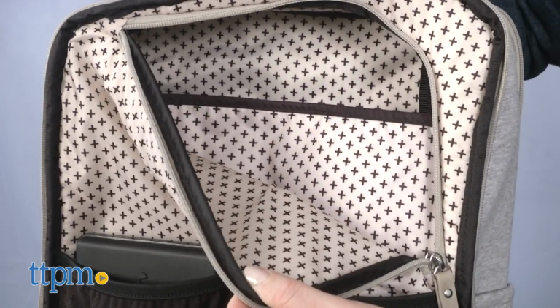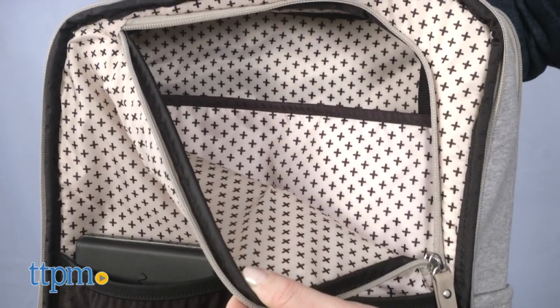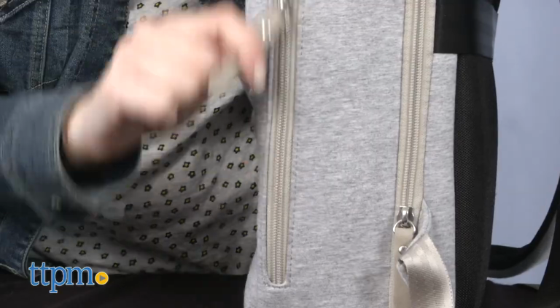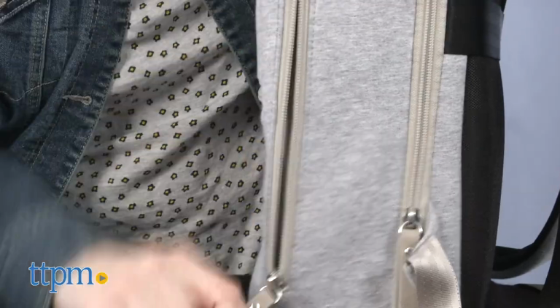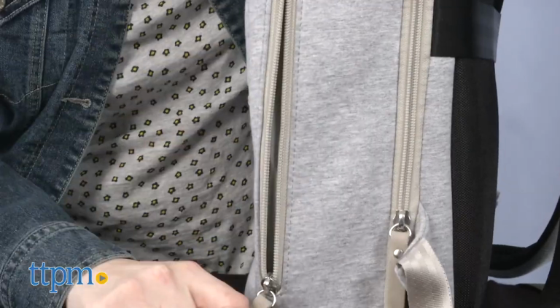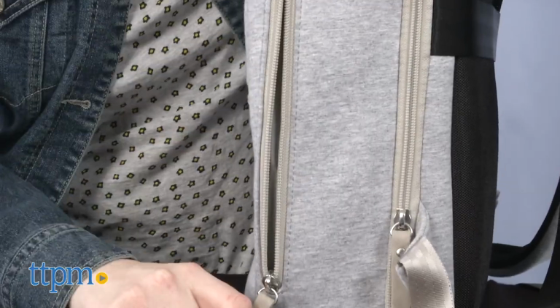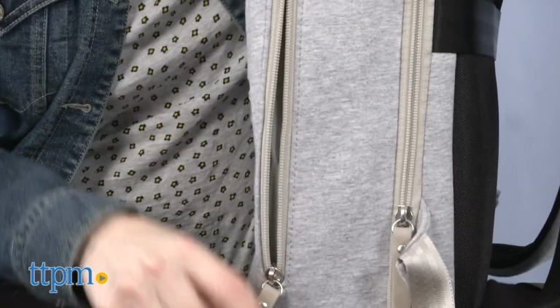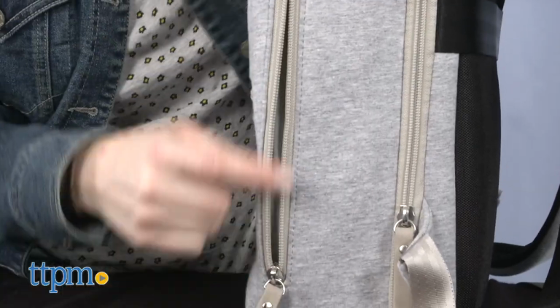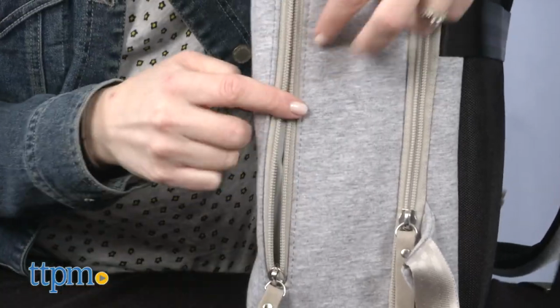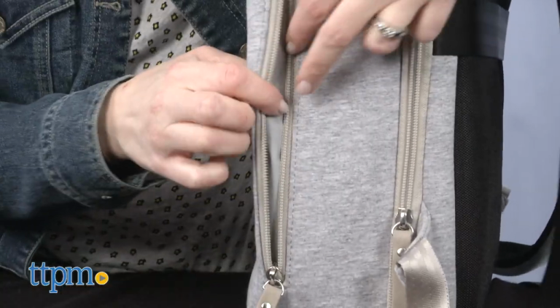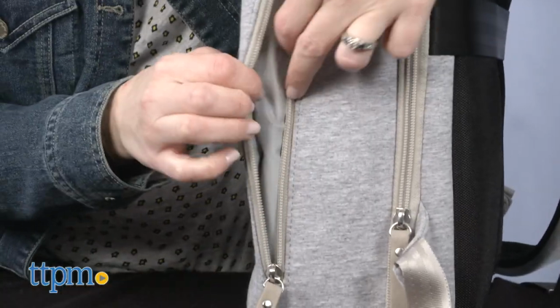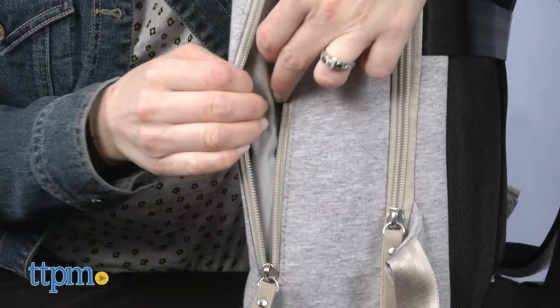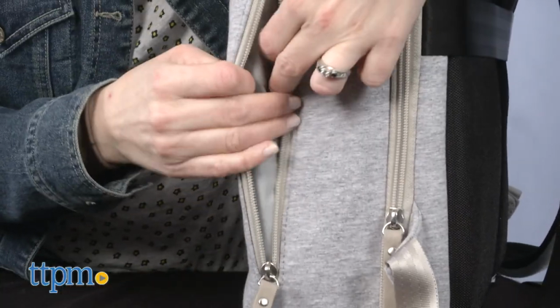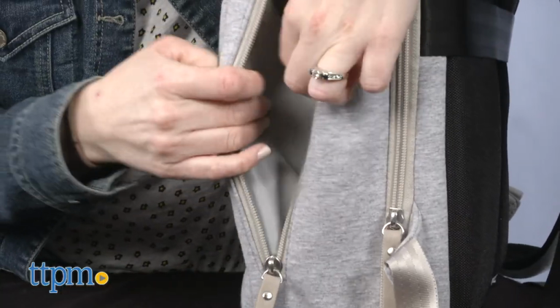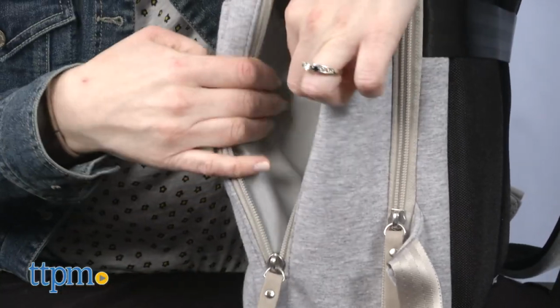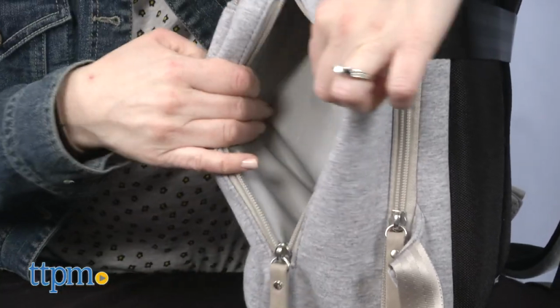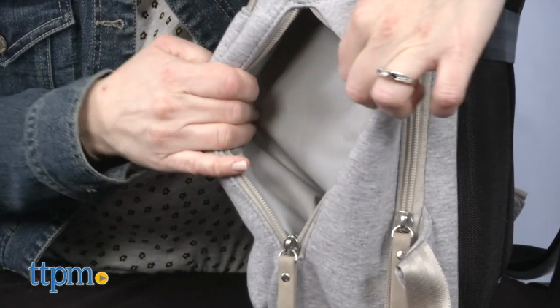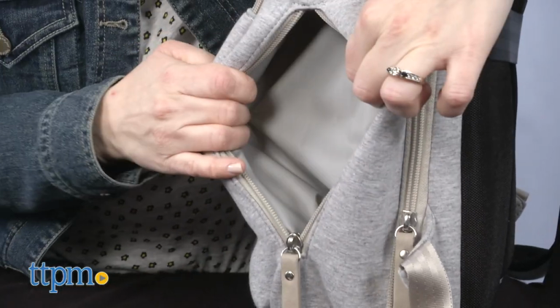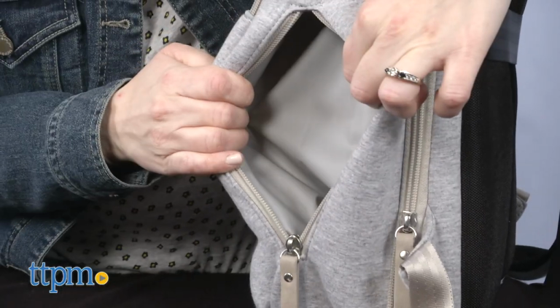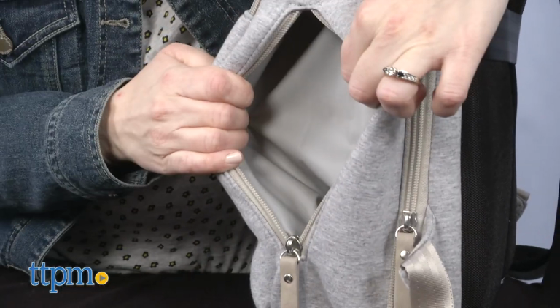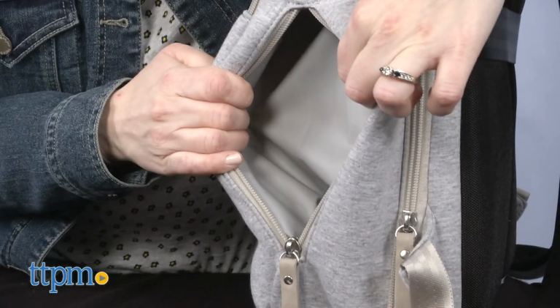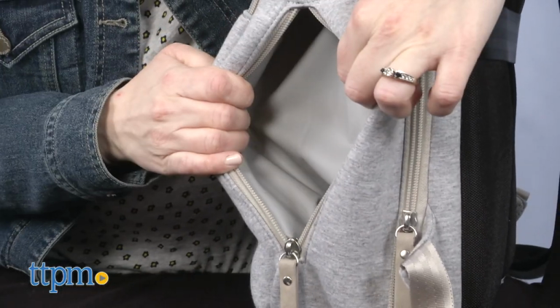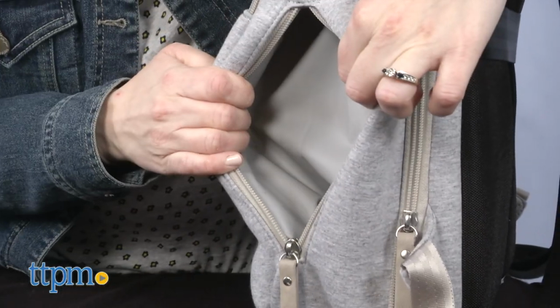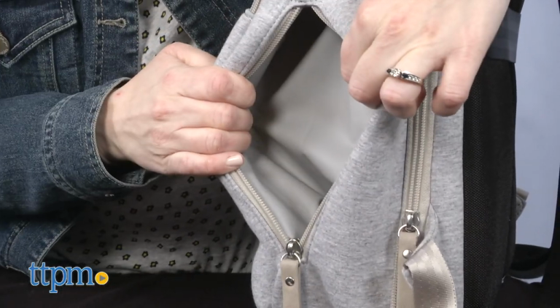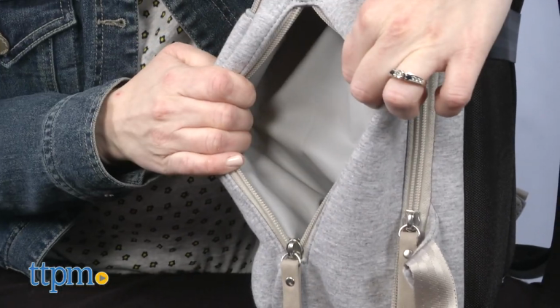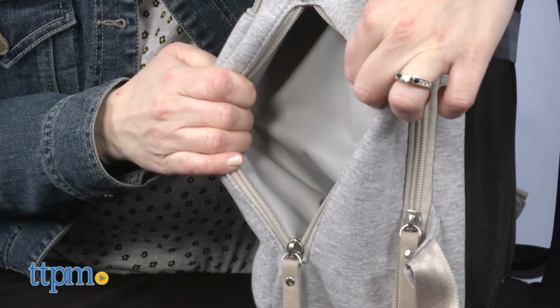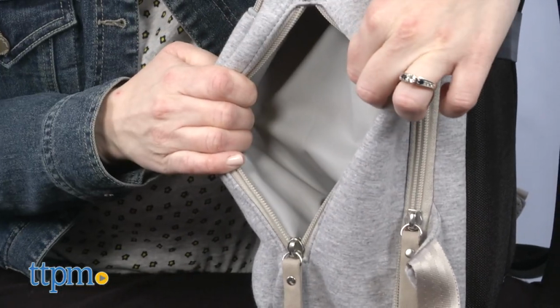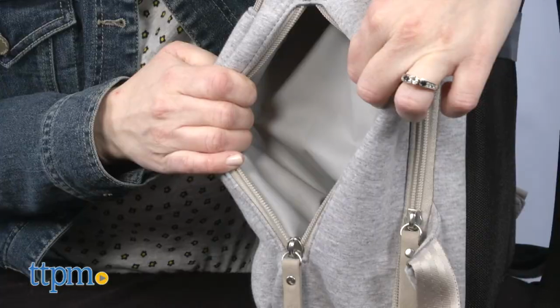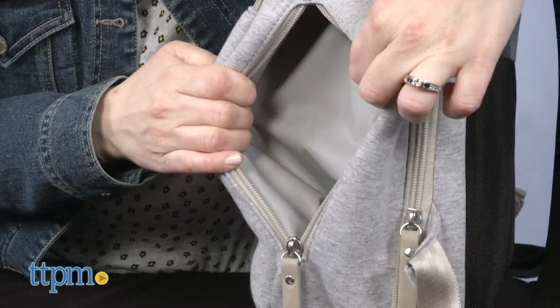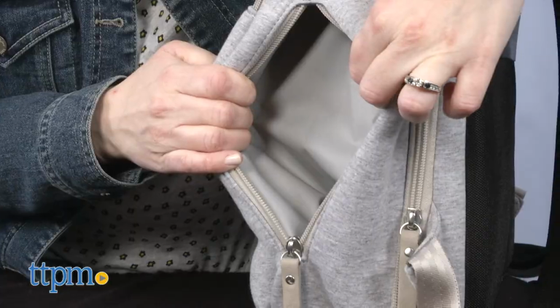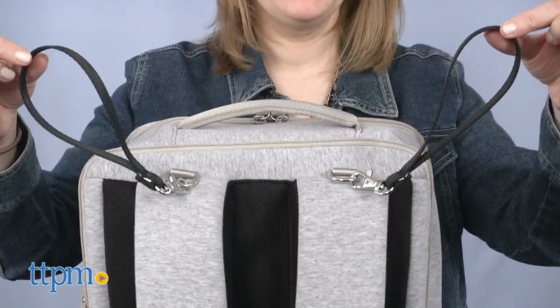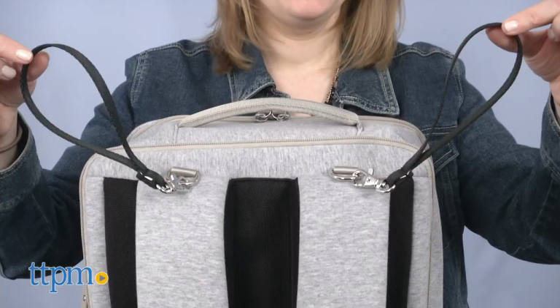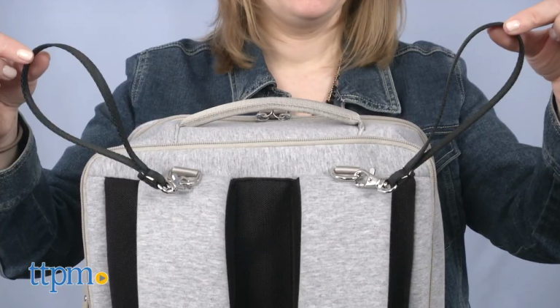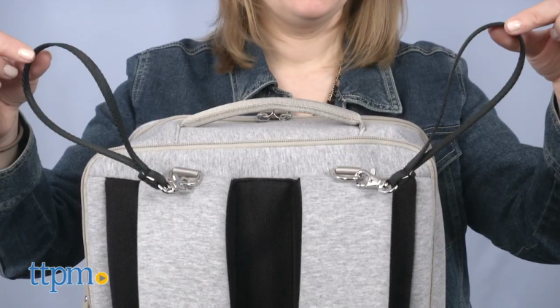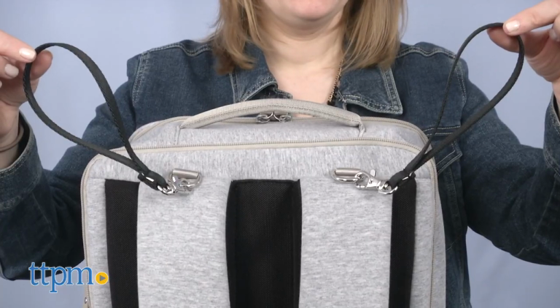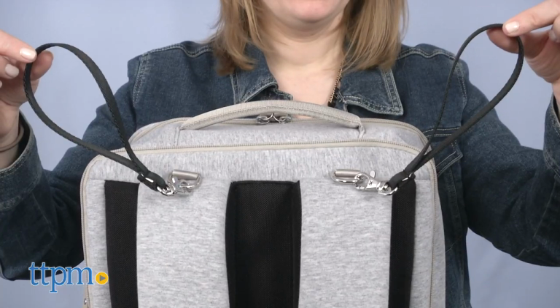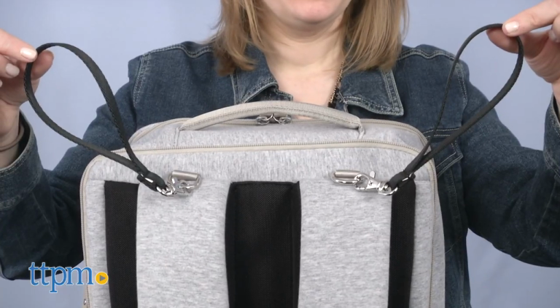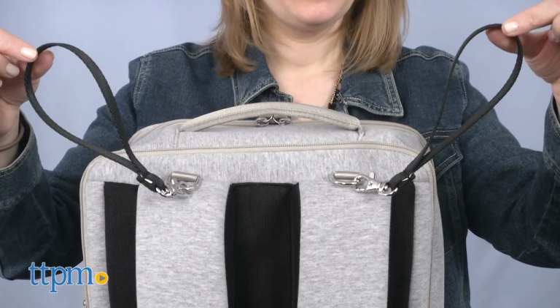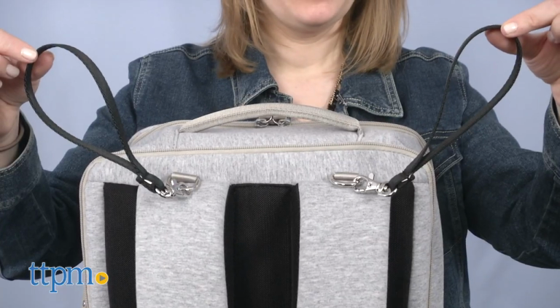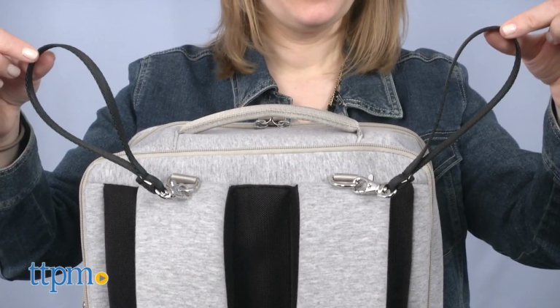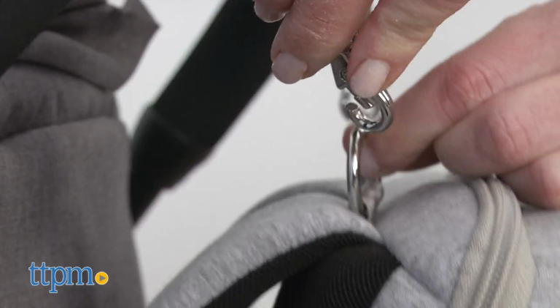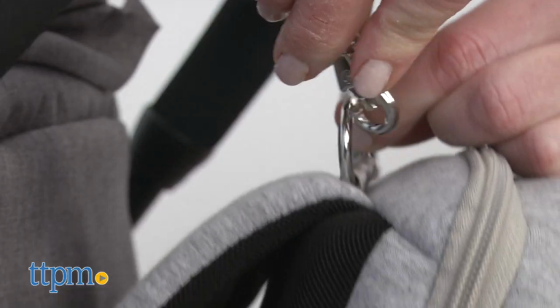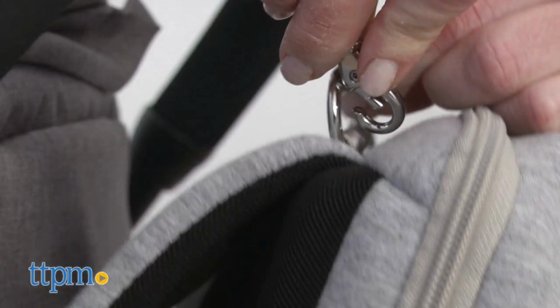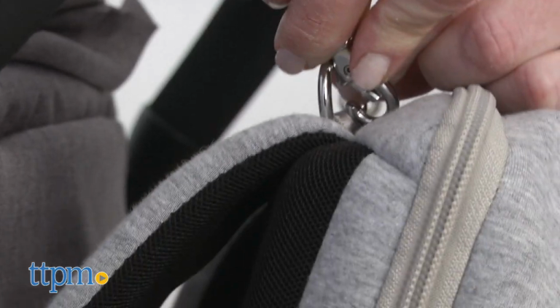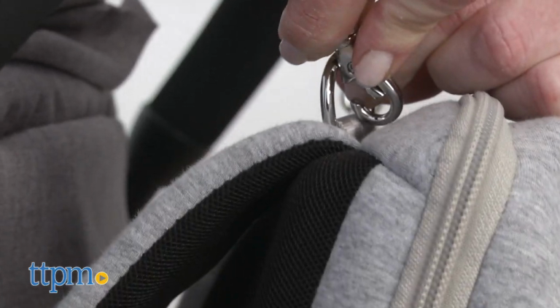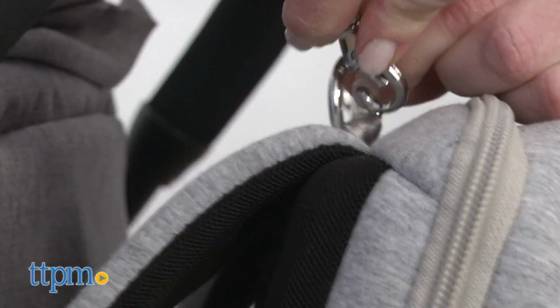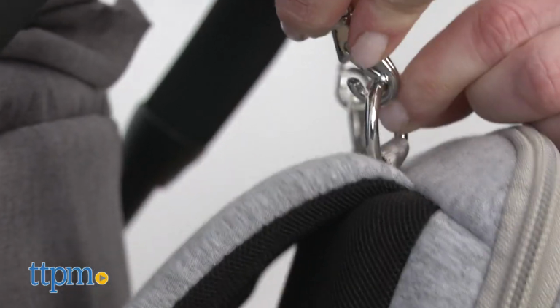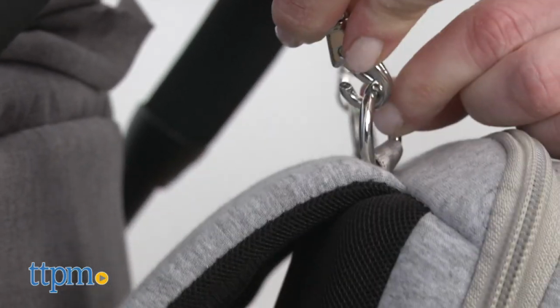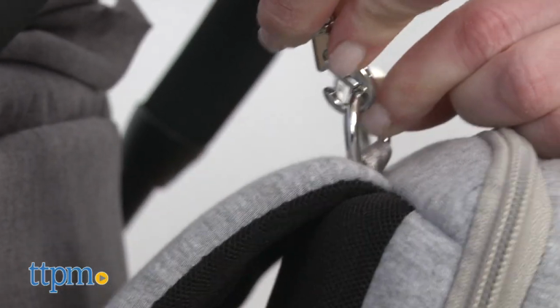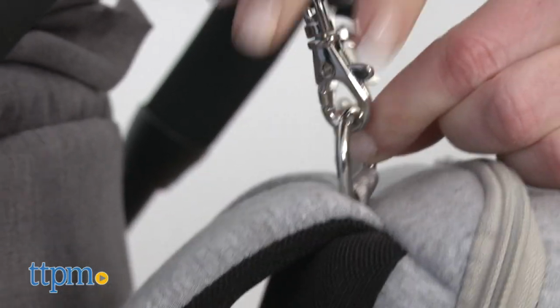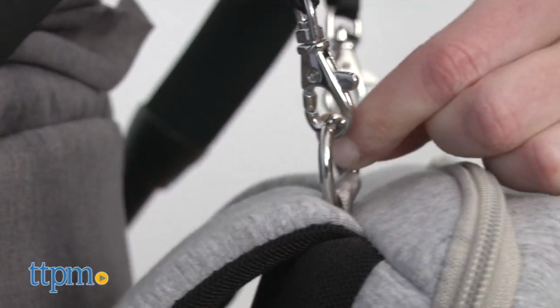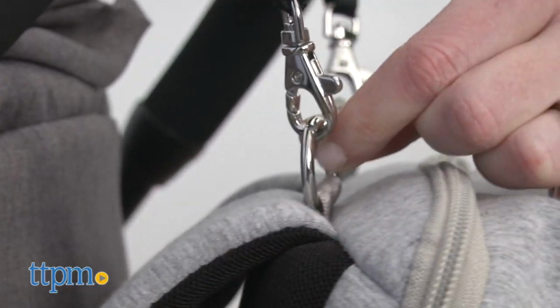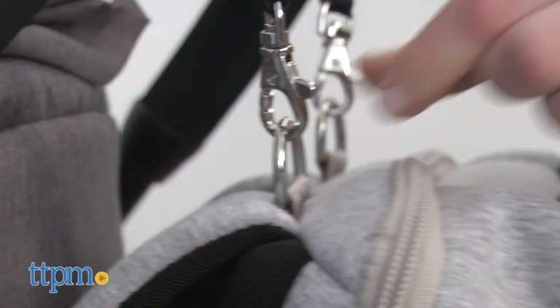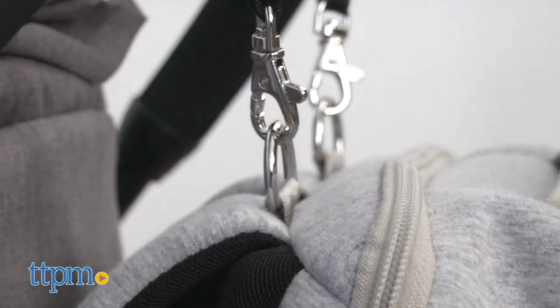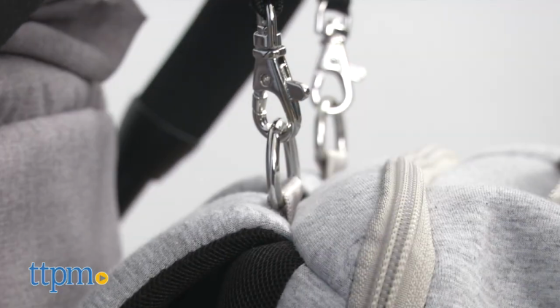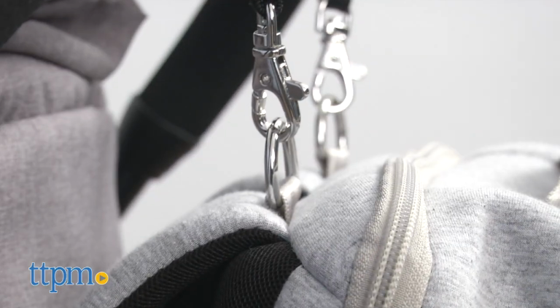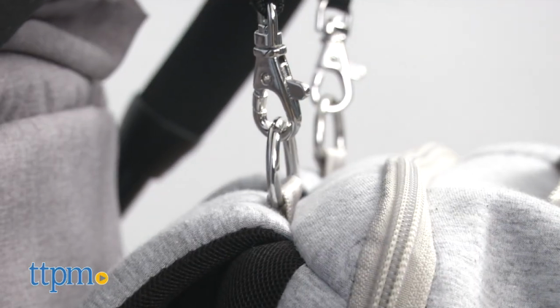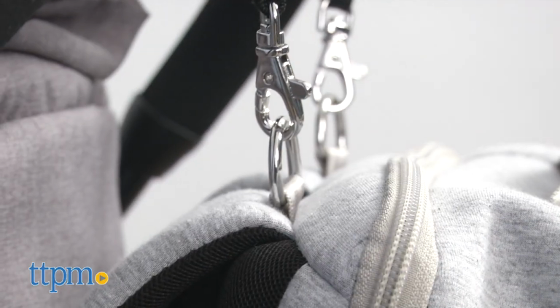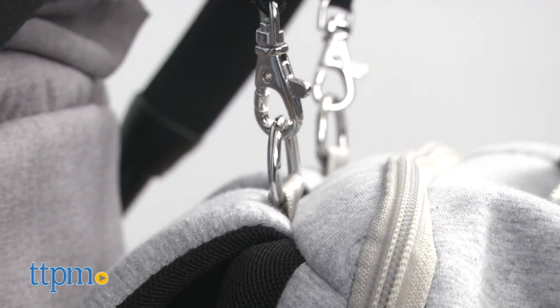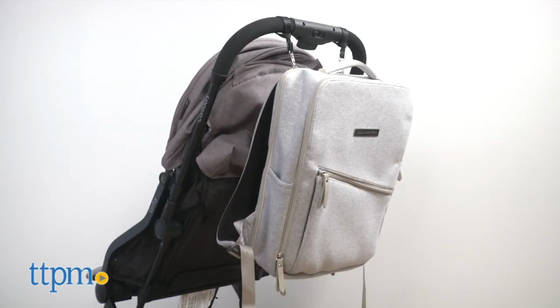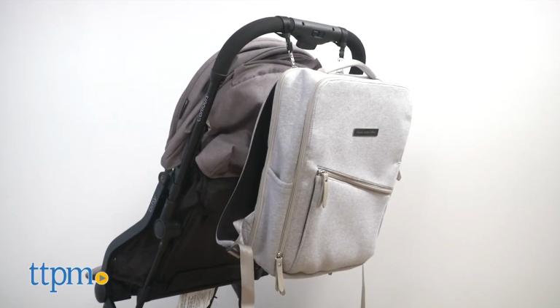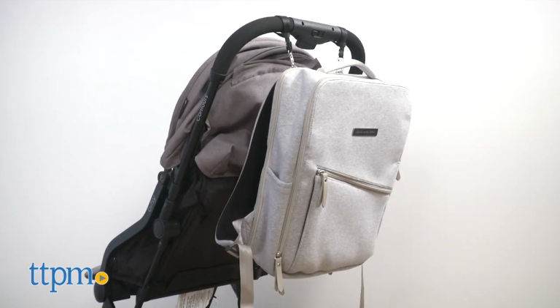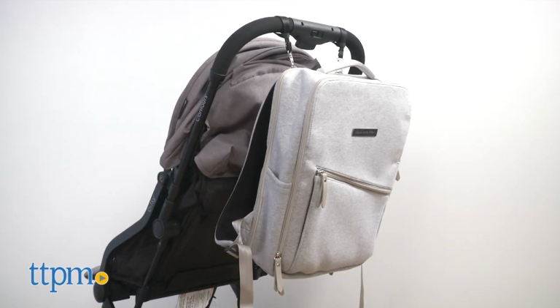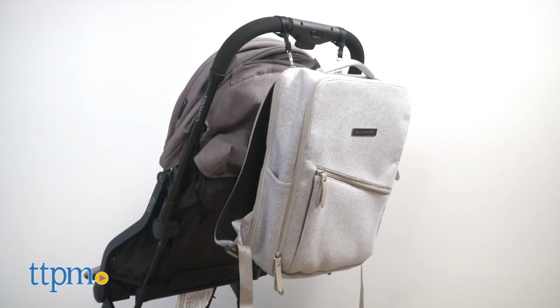You've also got an insulated pocket on the side for bottles and food. And you can attach the bag to your stroller handlebars with the stroller straps.